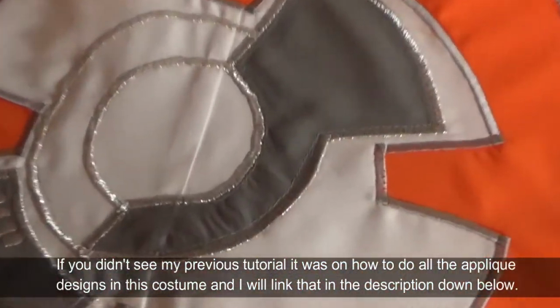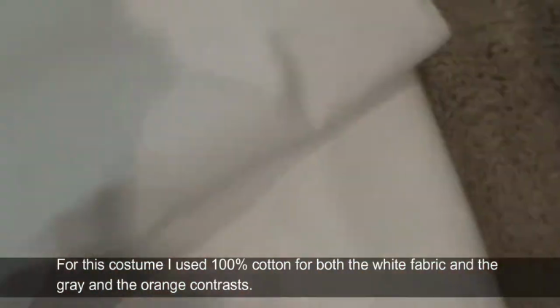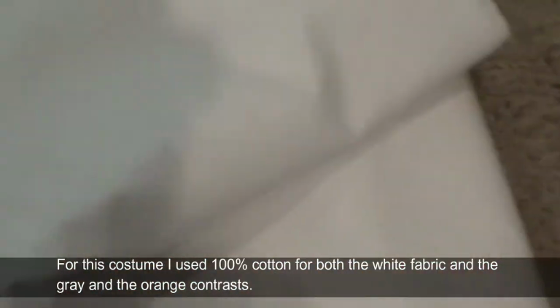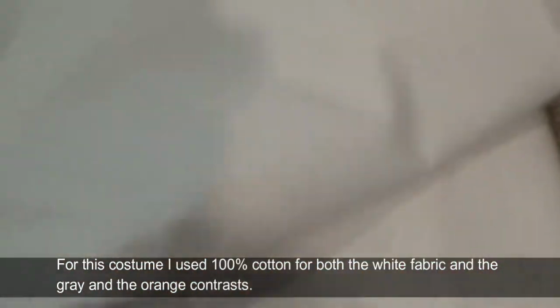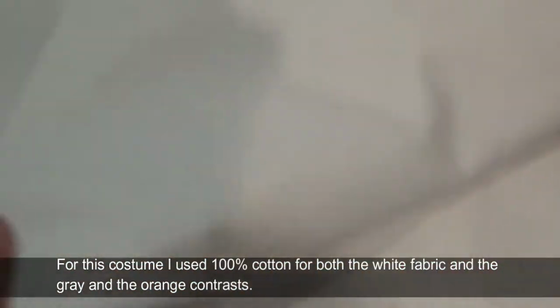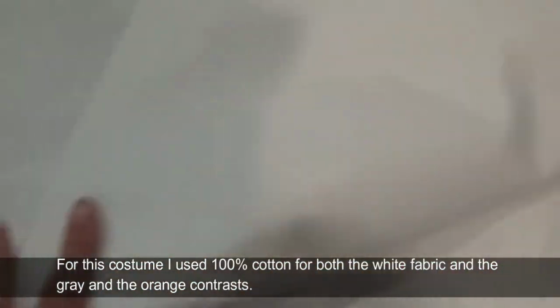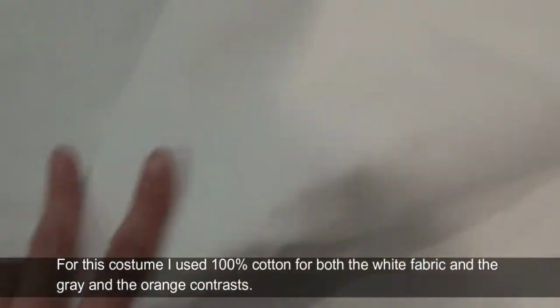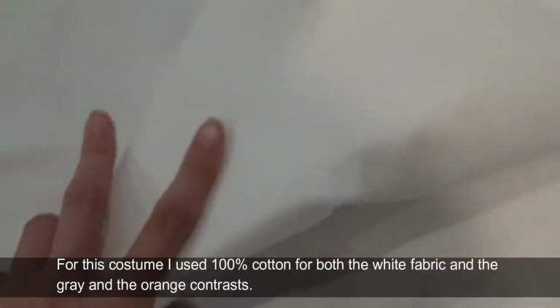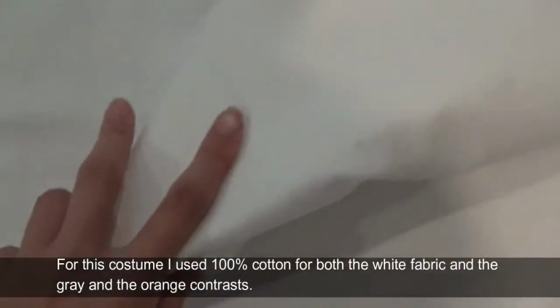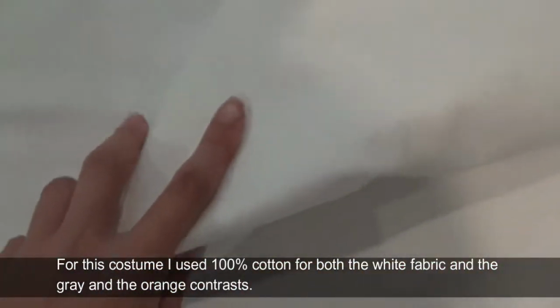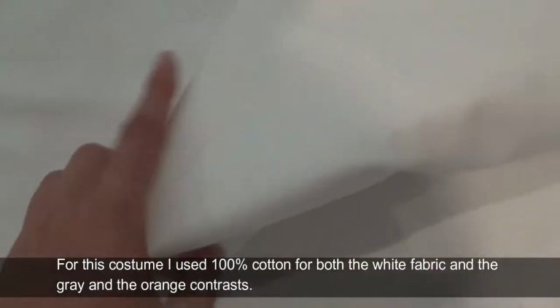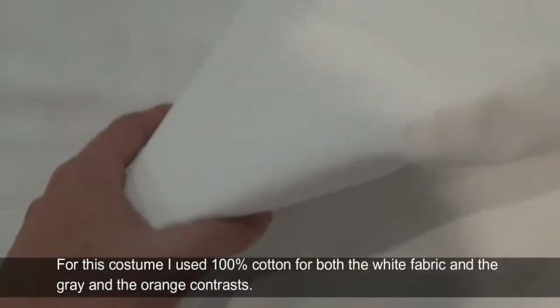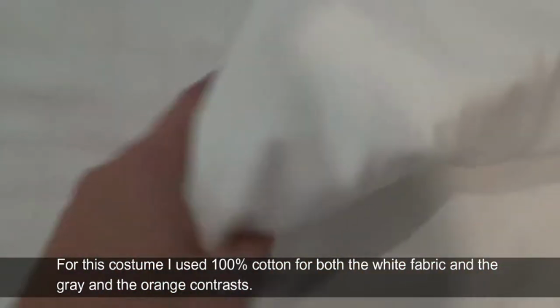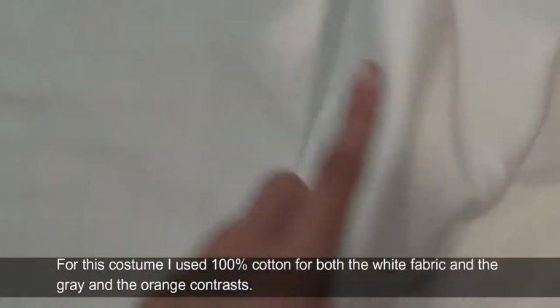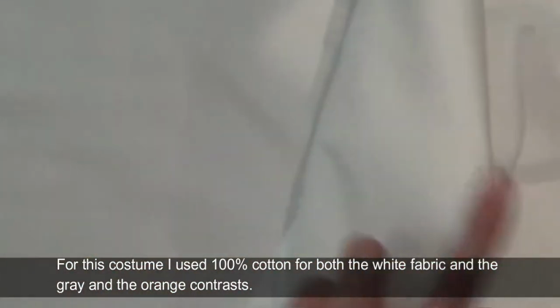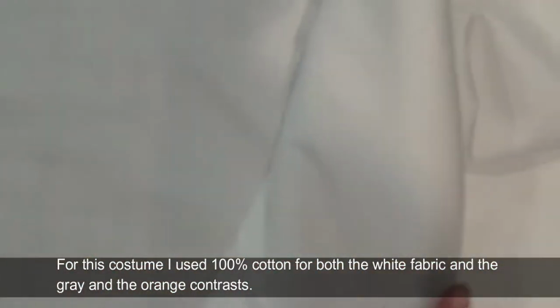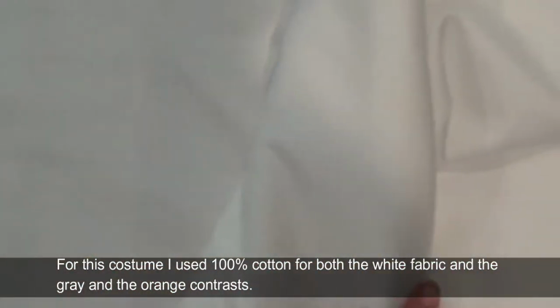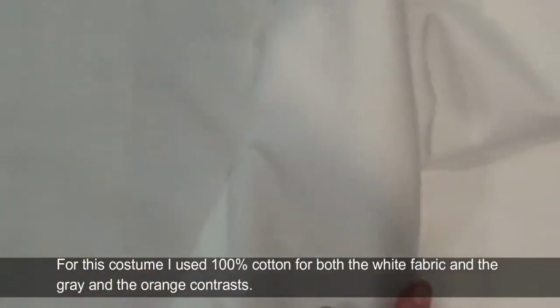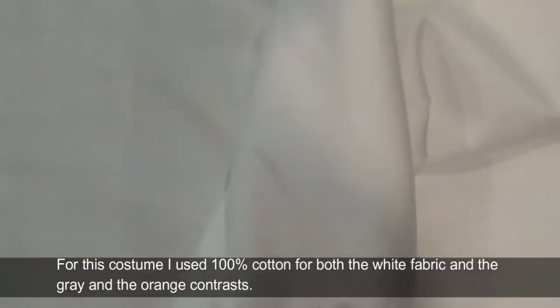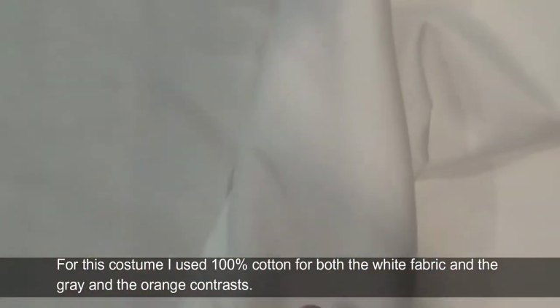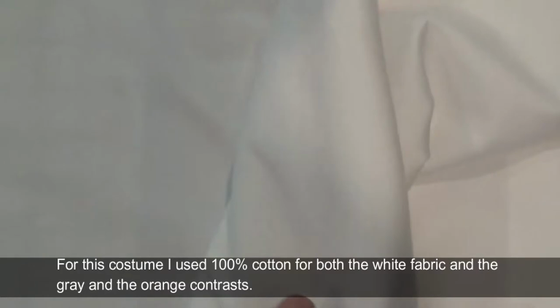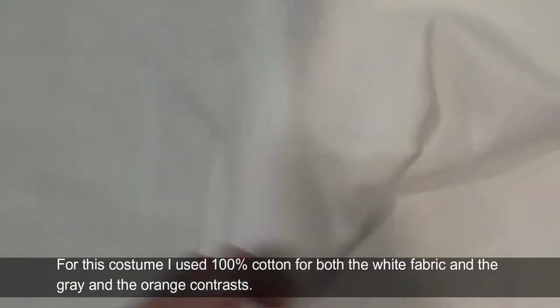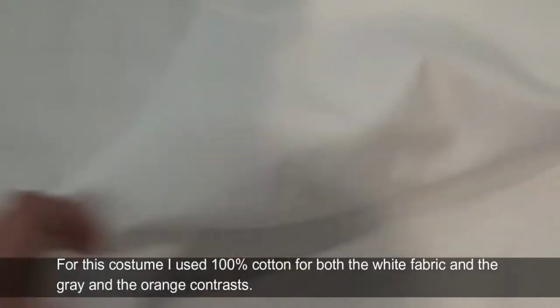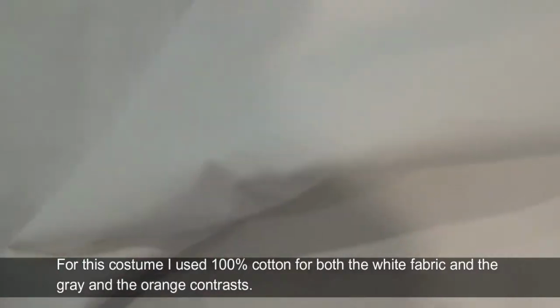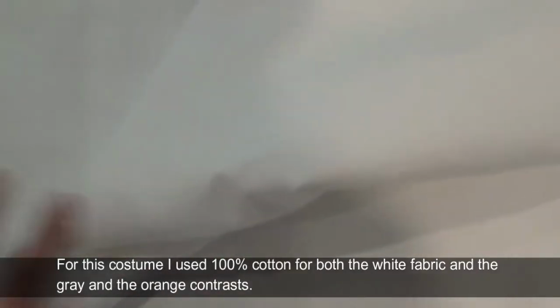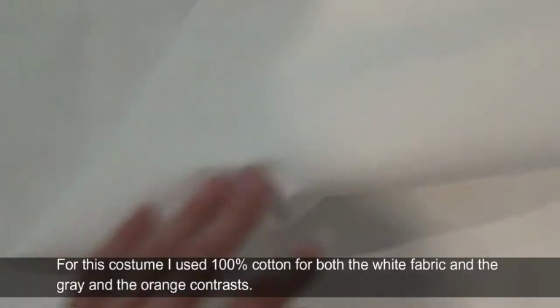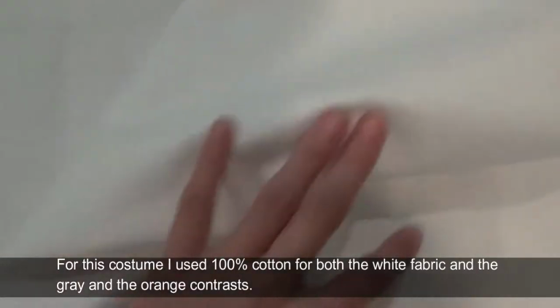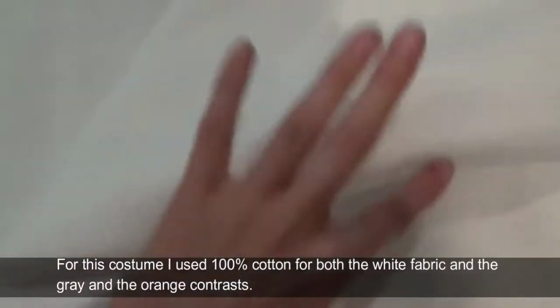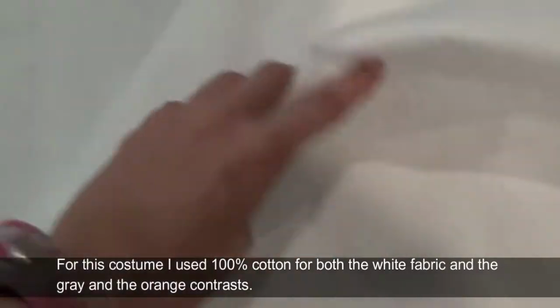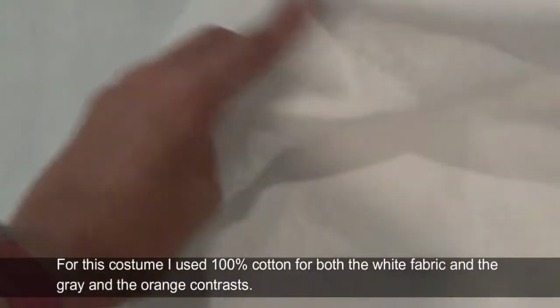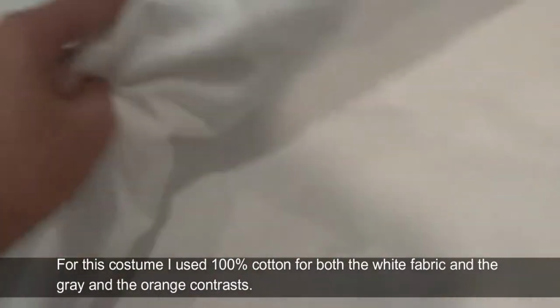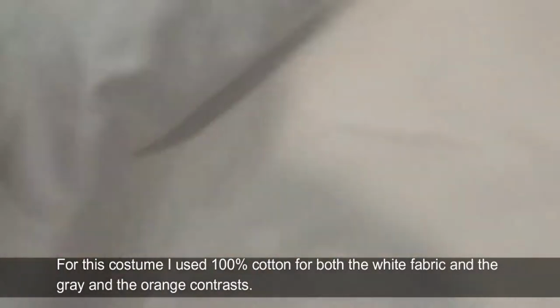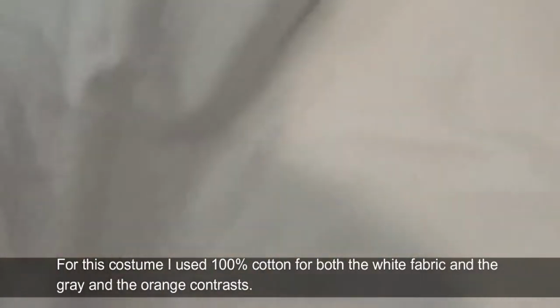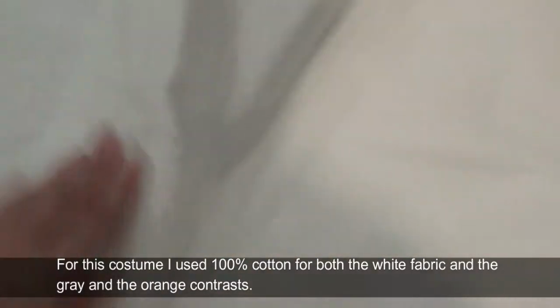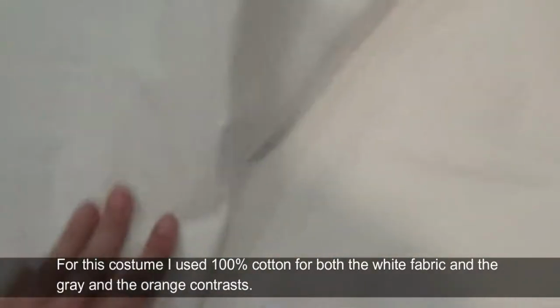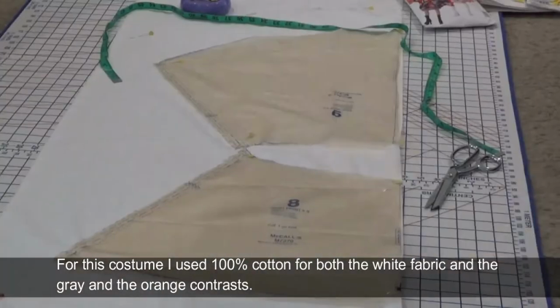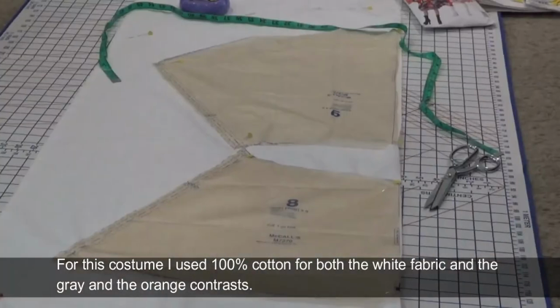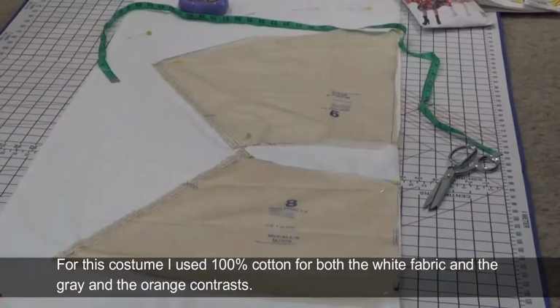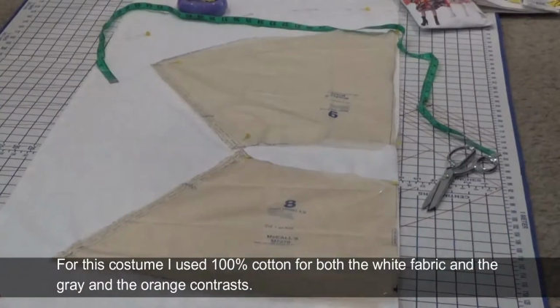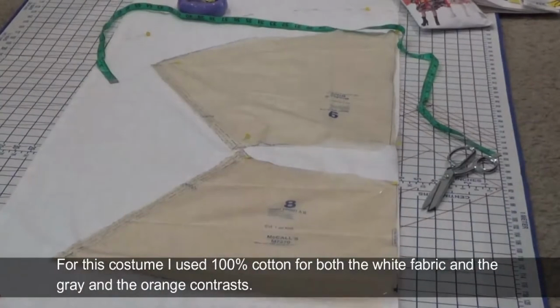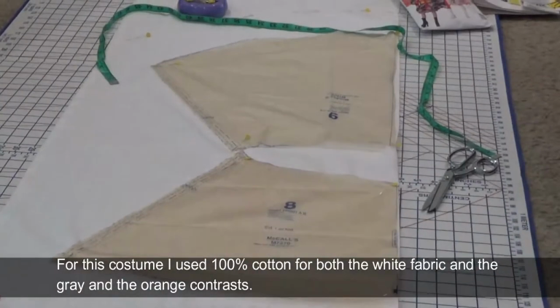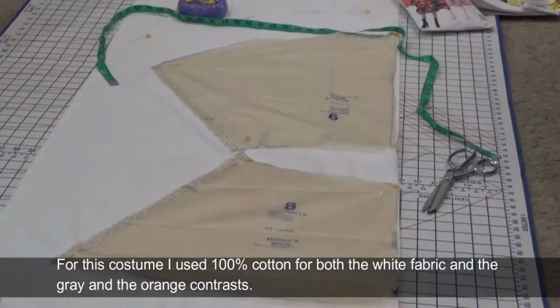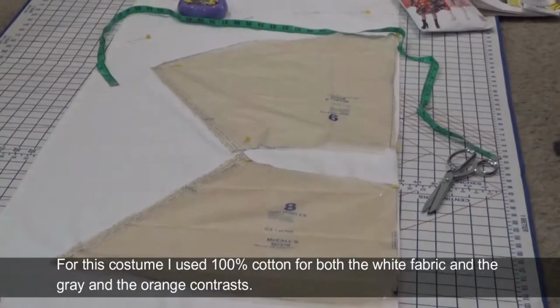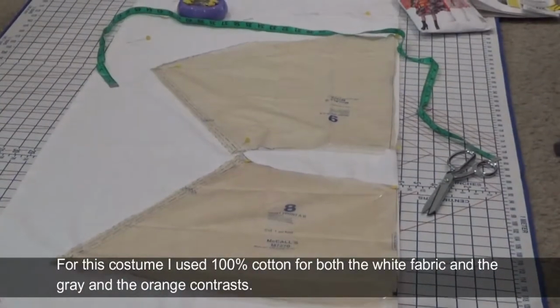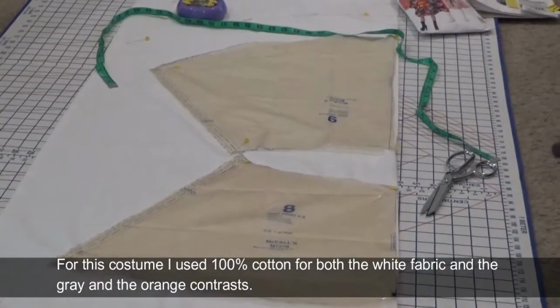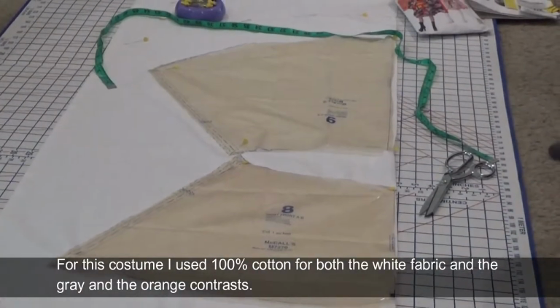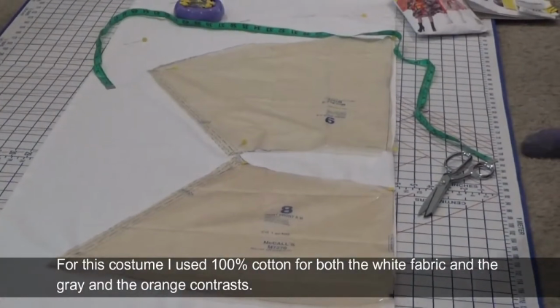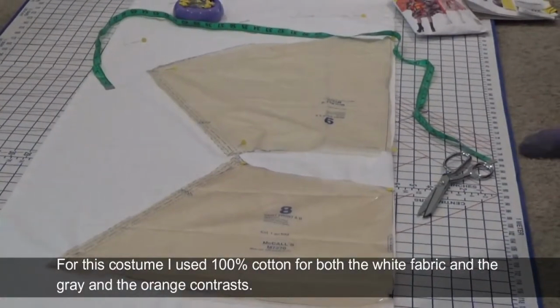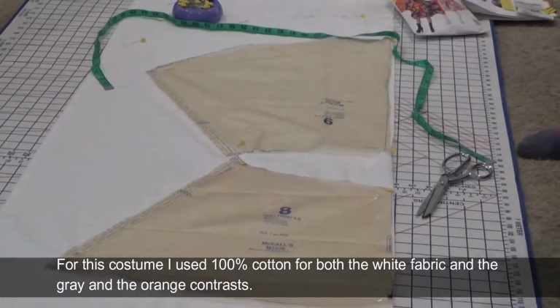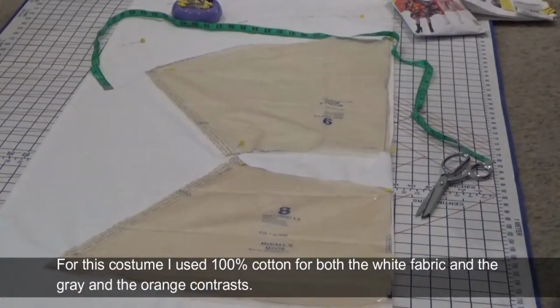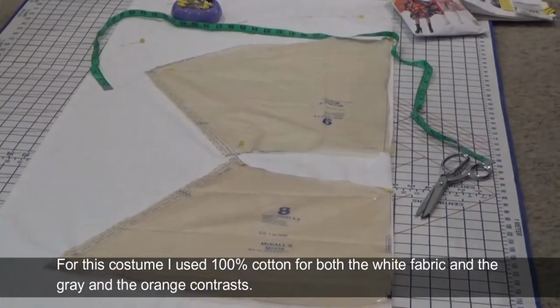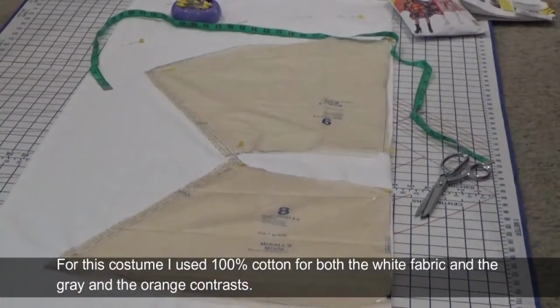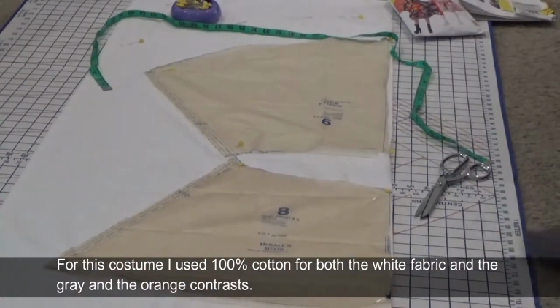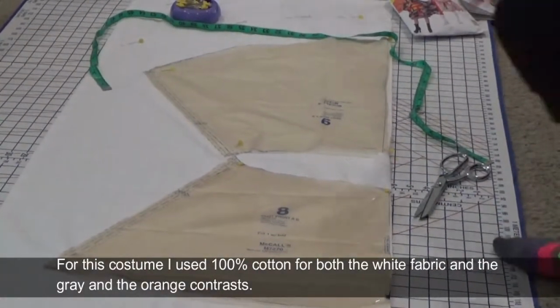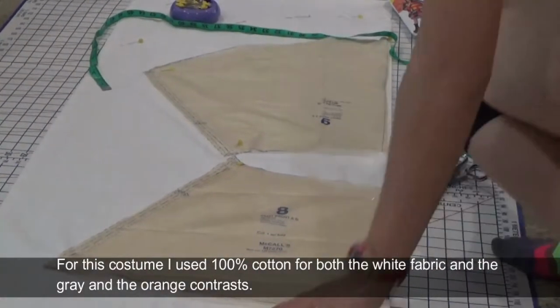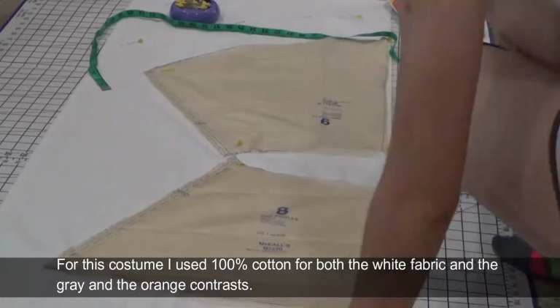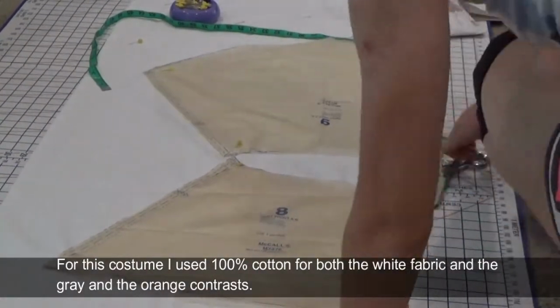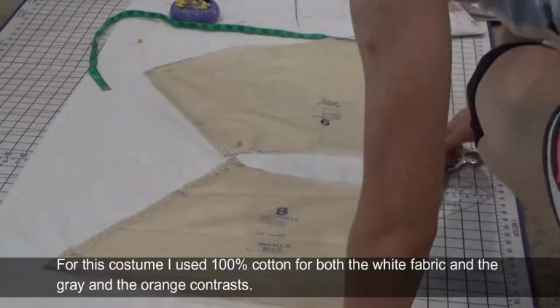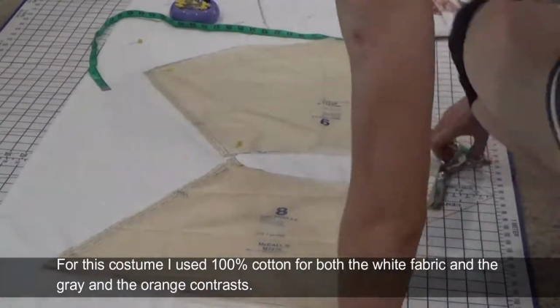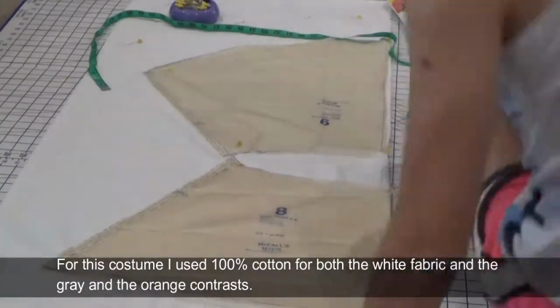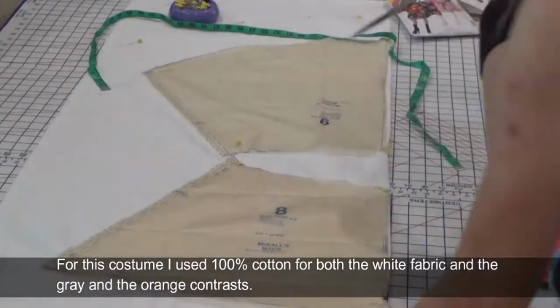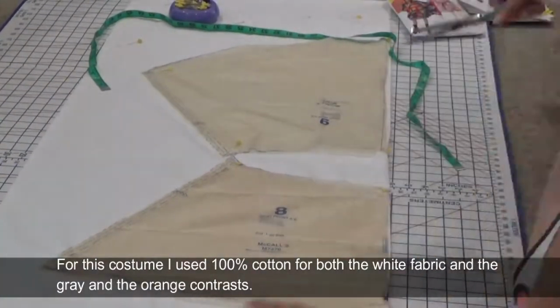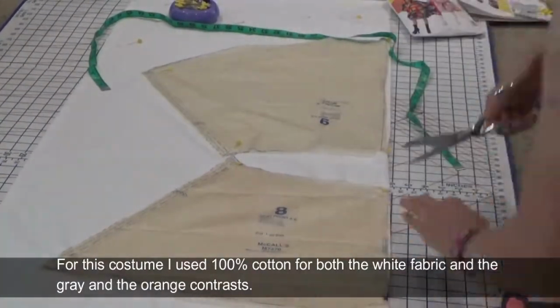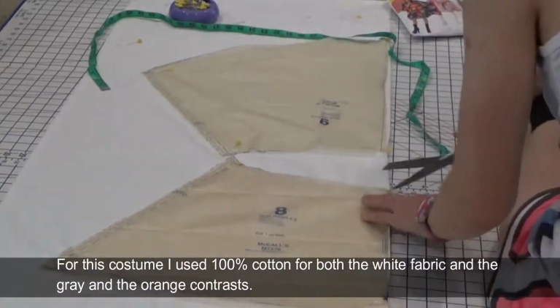For this costume I used a hundred percent cotton for both the white fabric and the gray and the orange contrast.